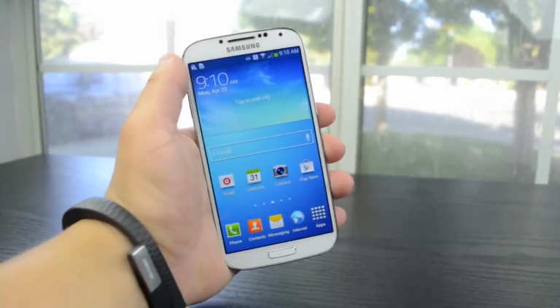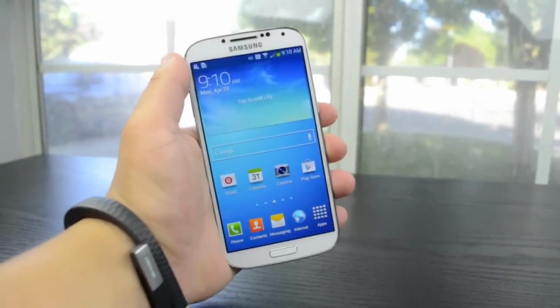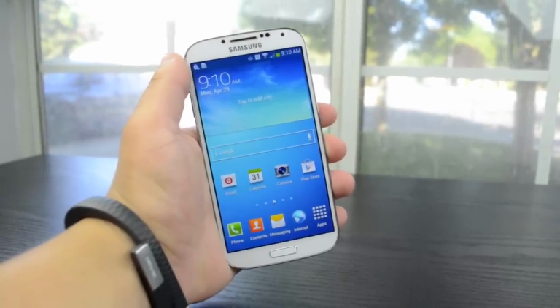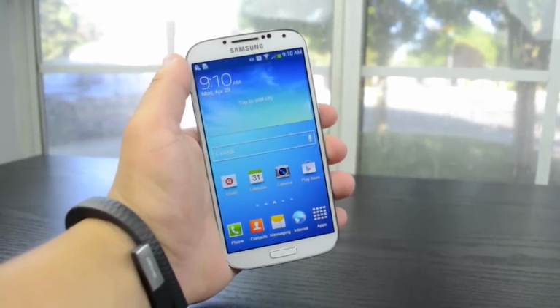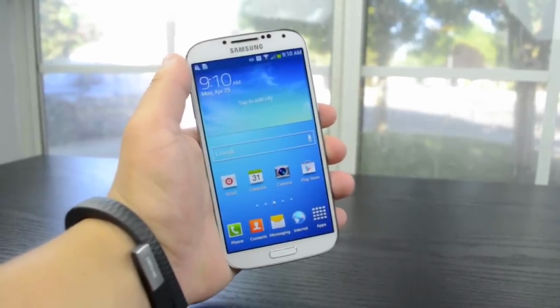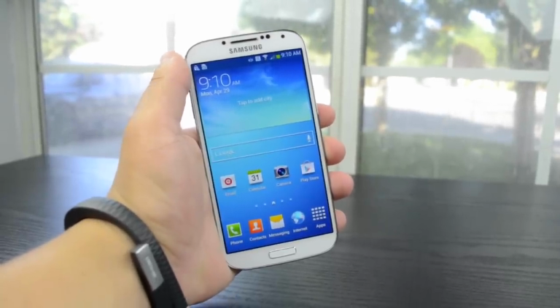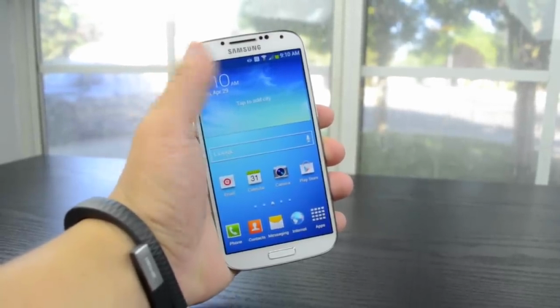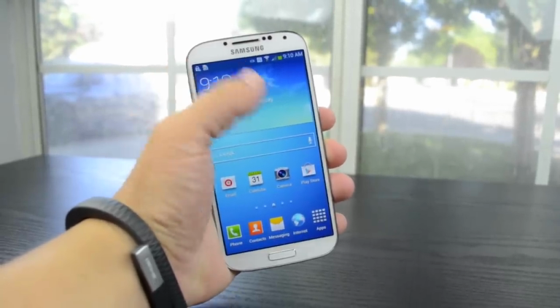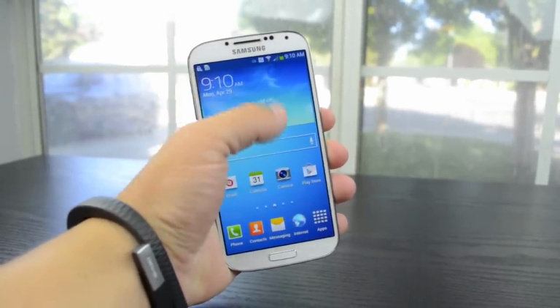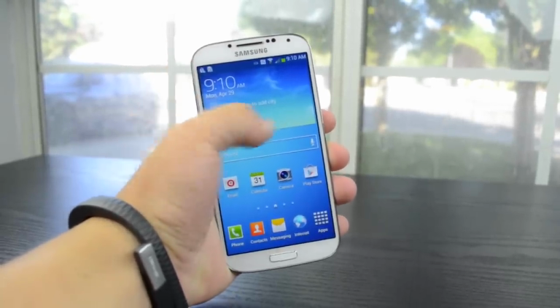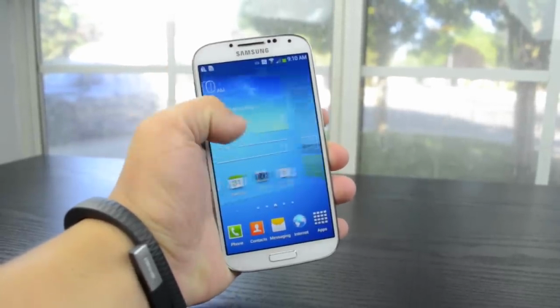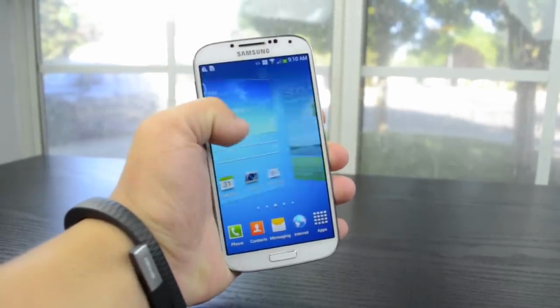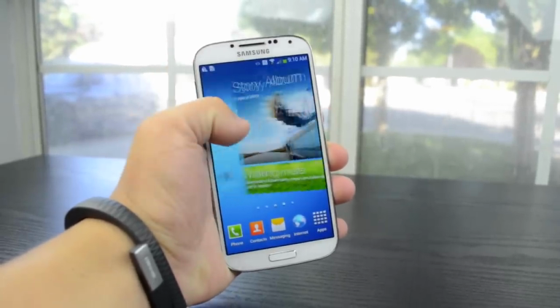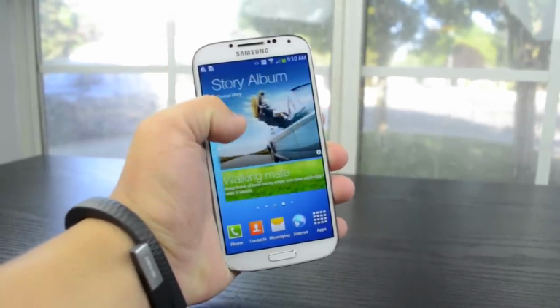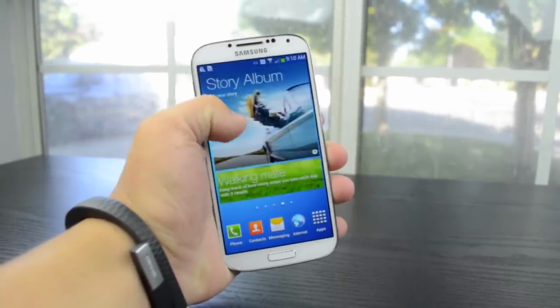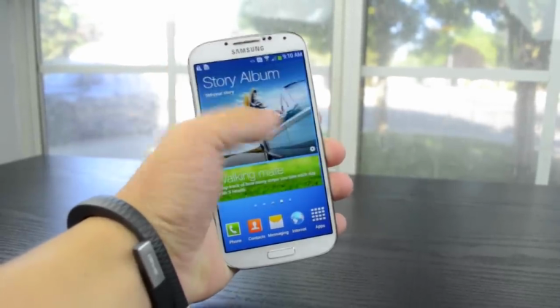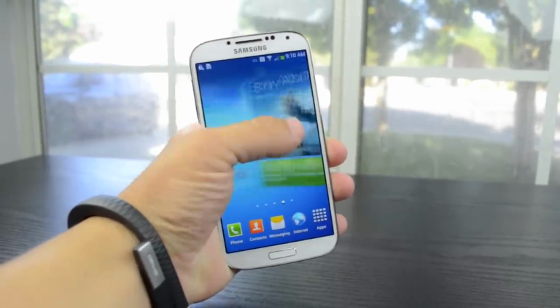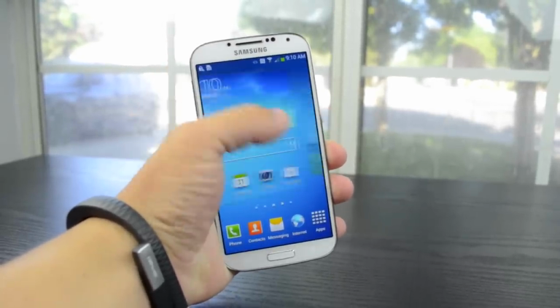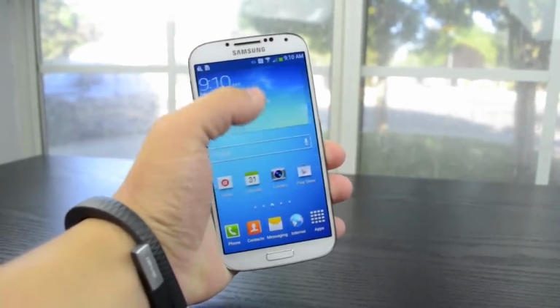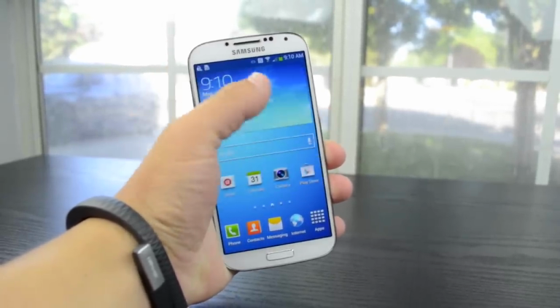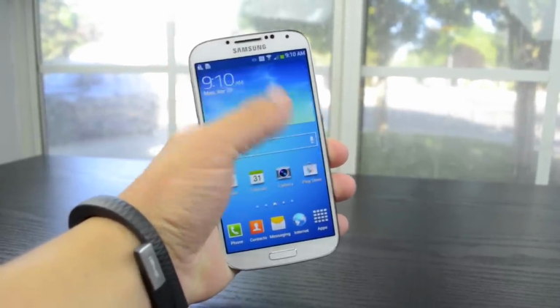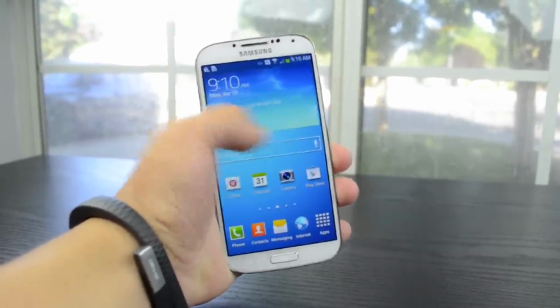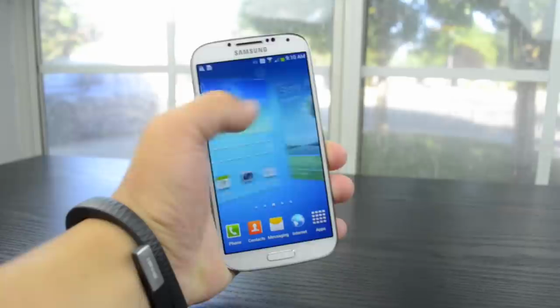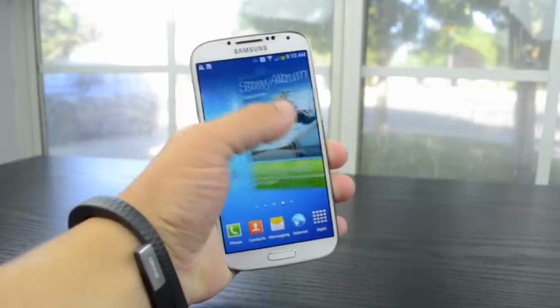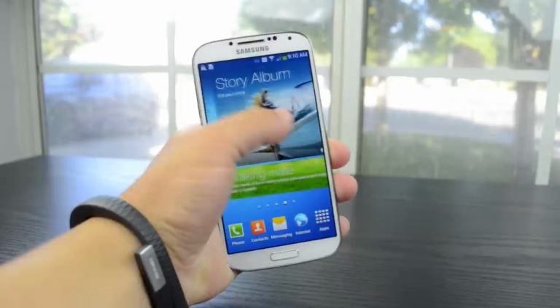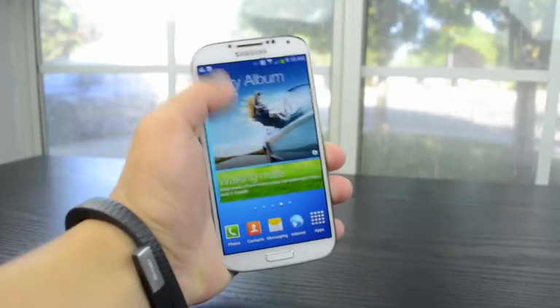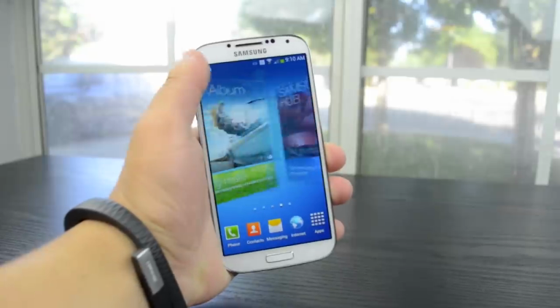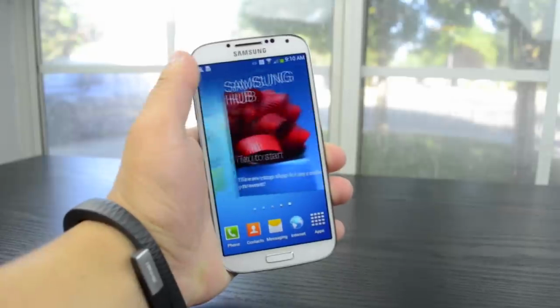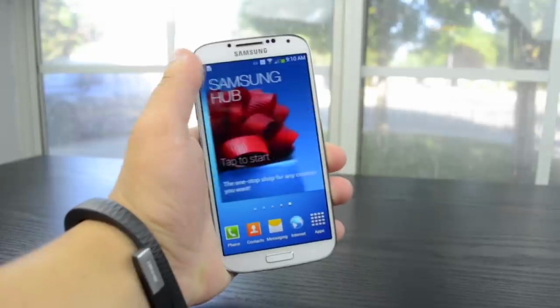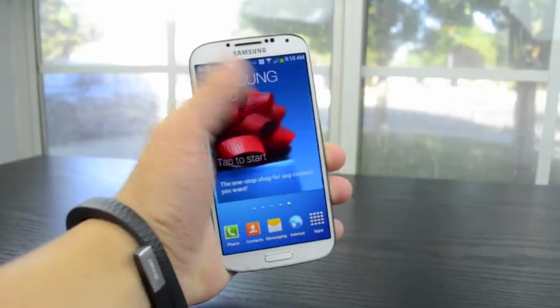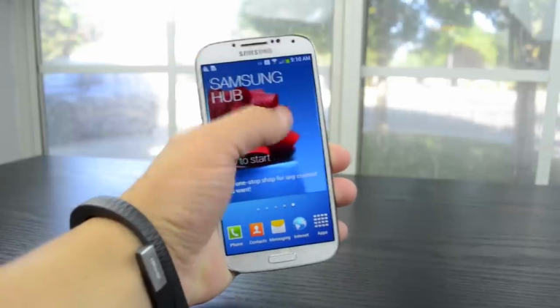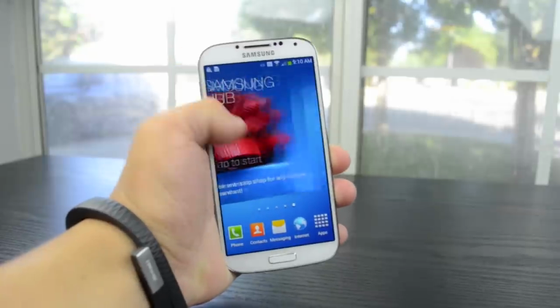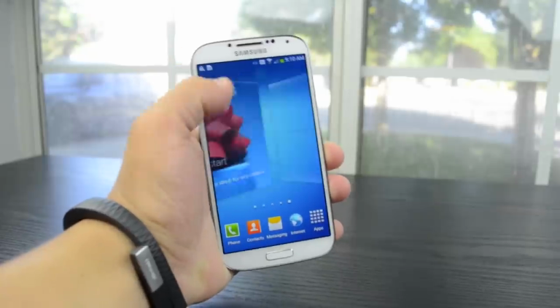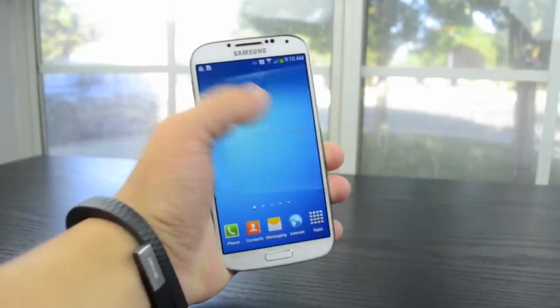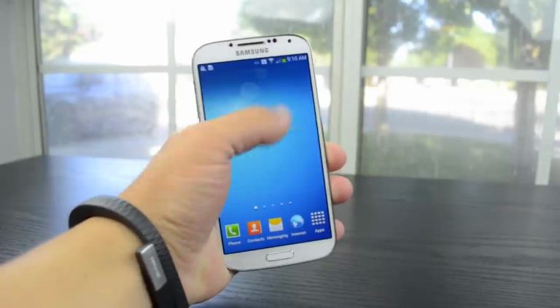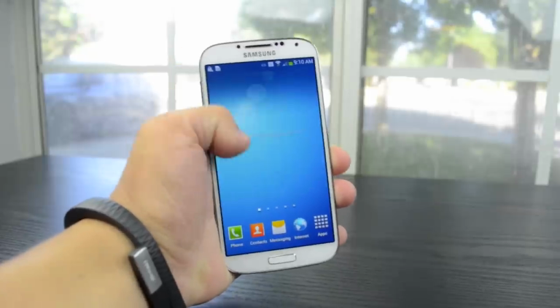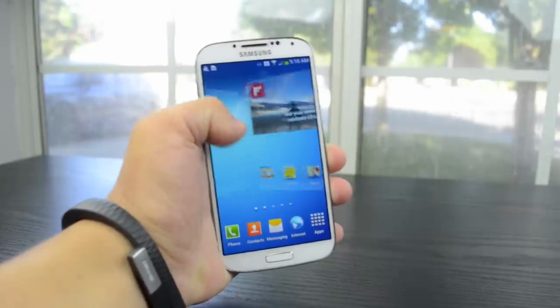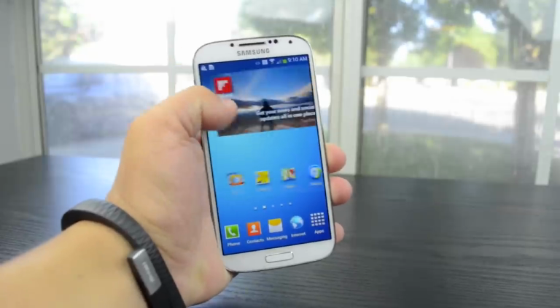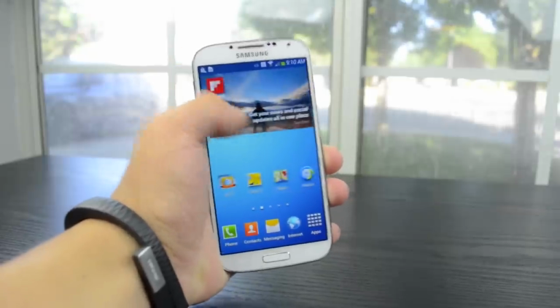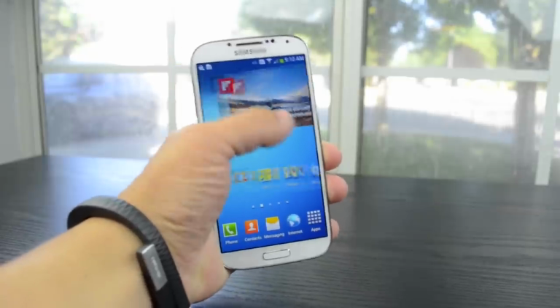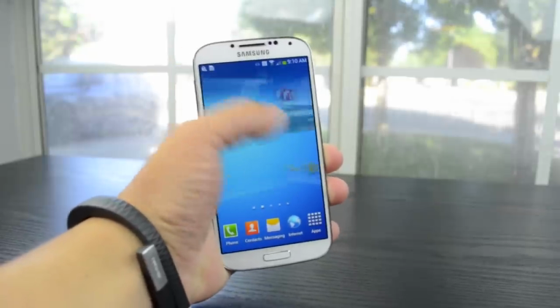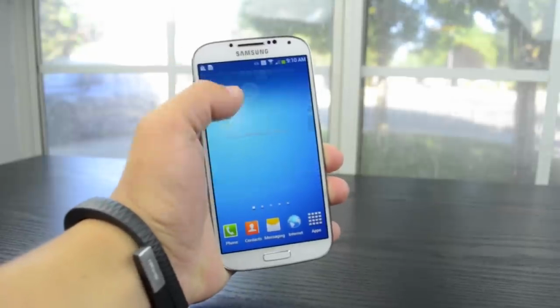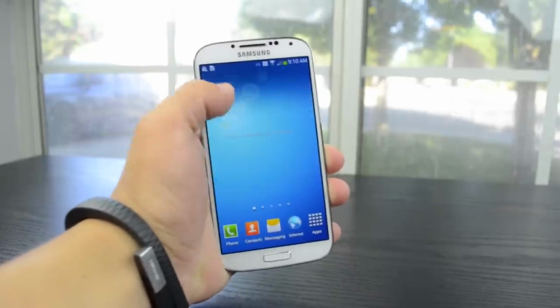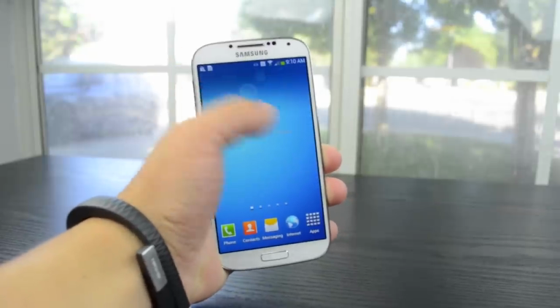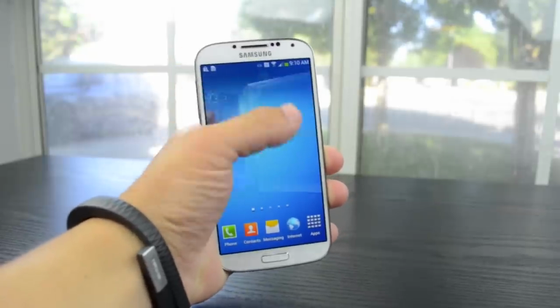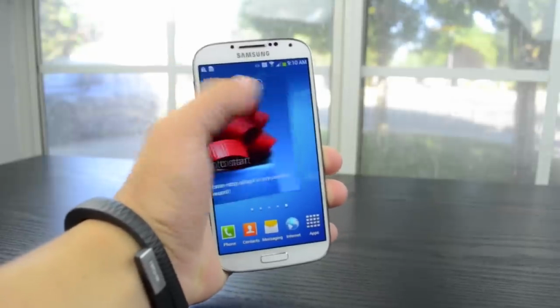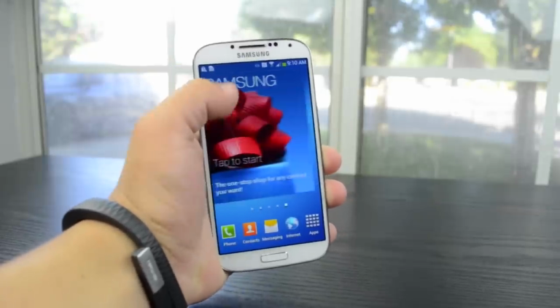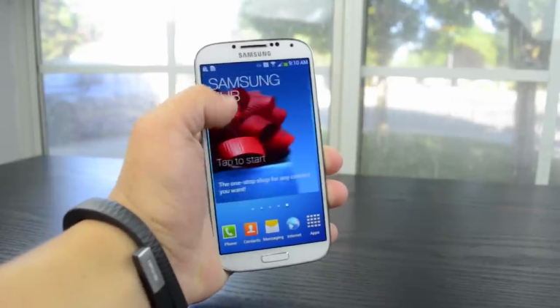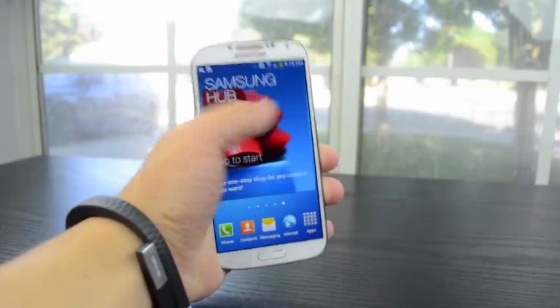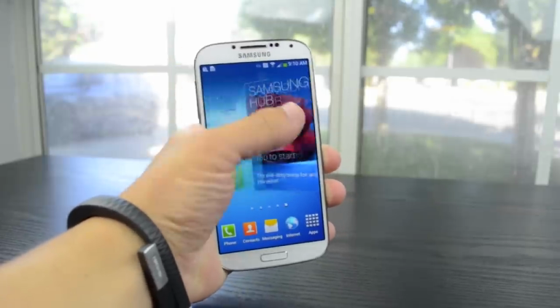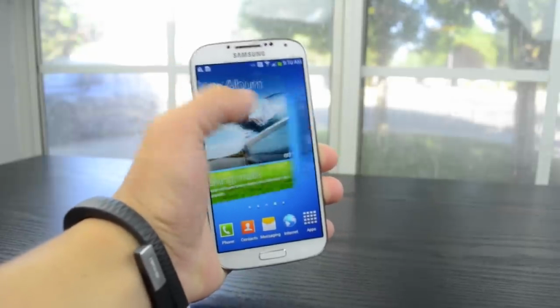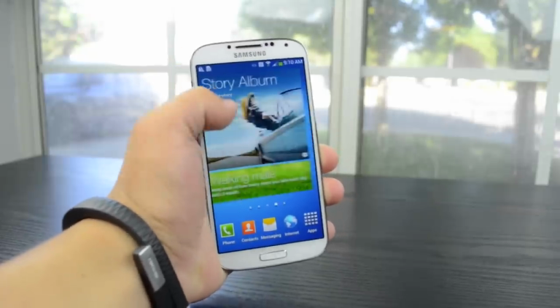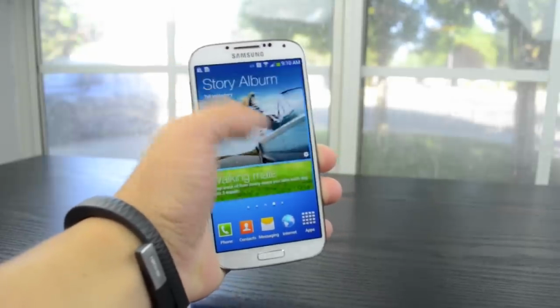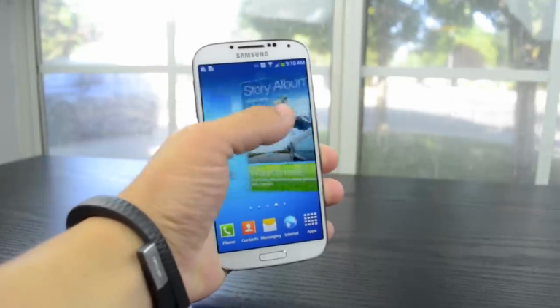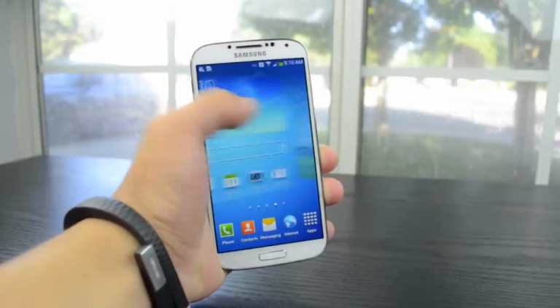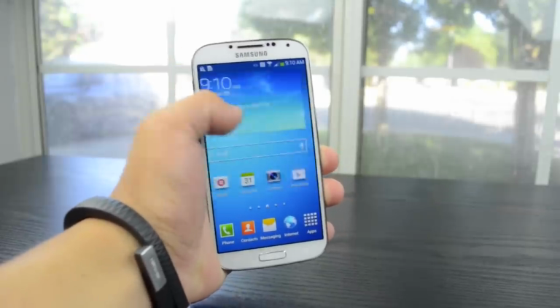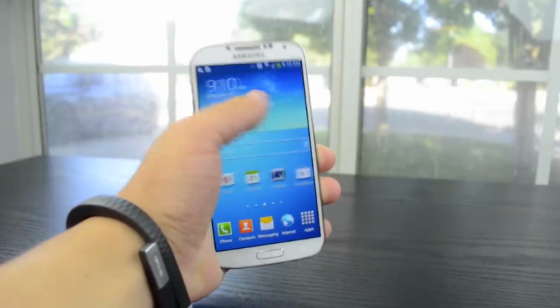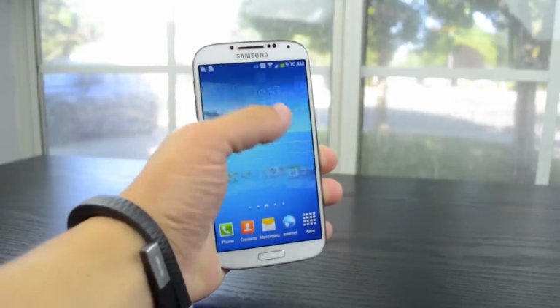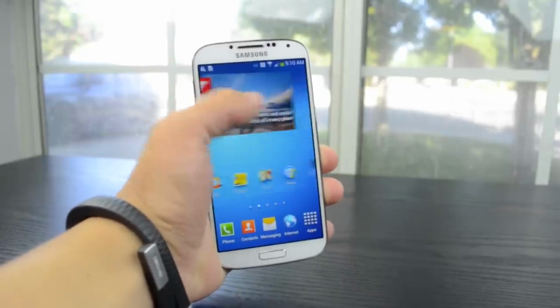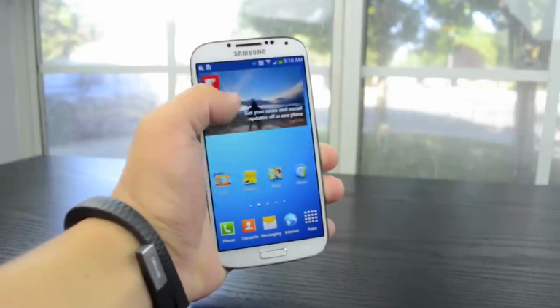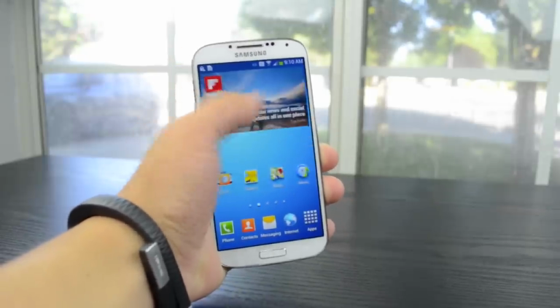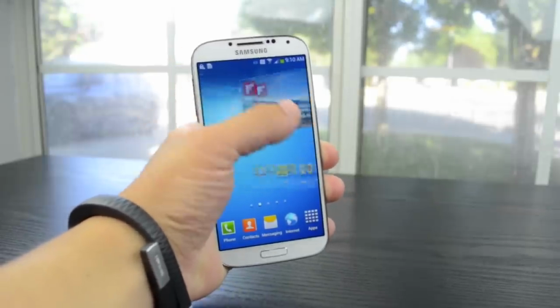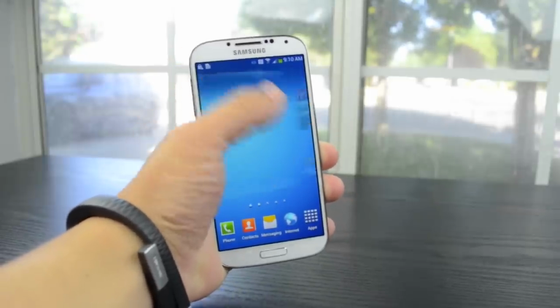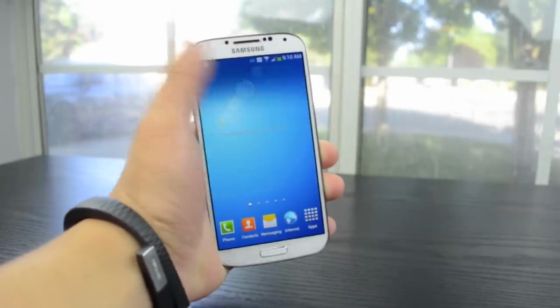My first impressions of the phone are simple. If you like the S3, you're probably going to love the S4. But I want to get some more time with it so I can give you guys my full thoughts.